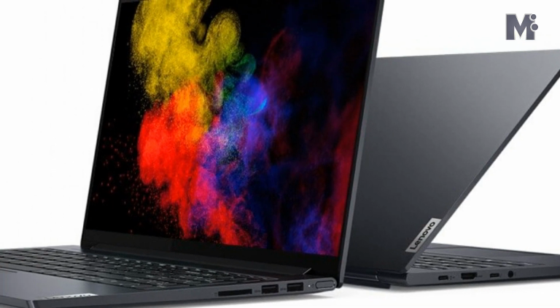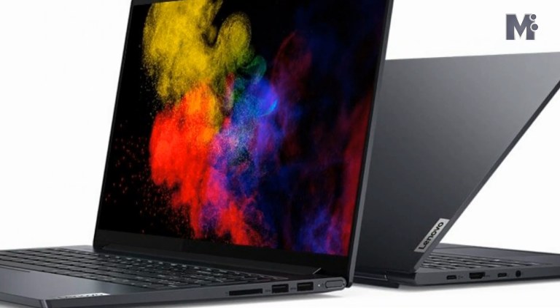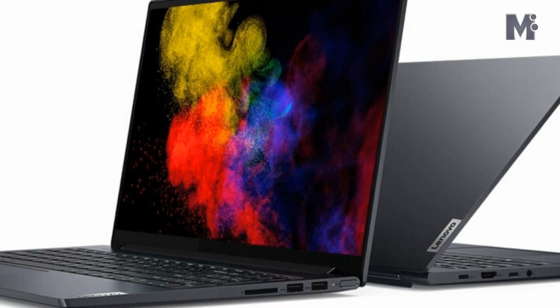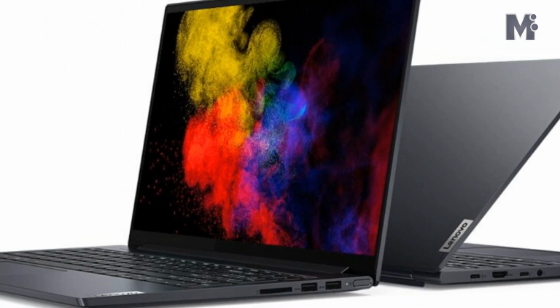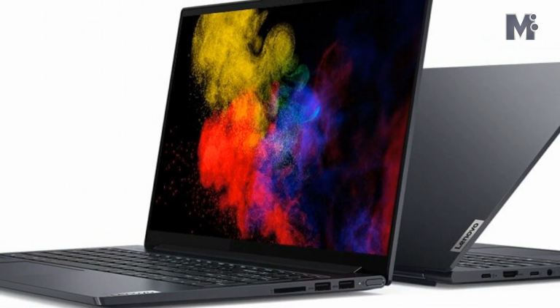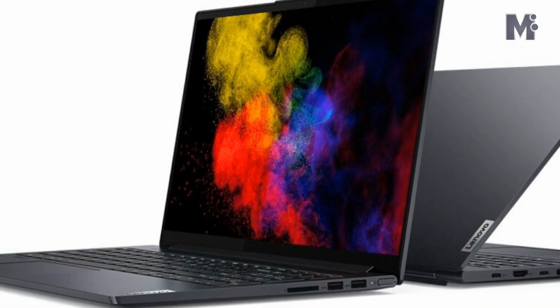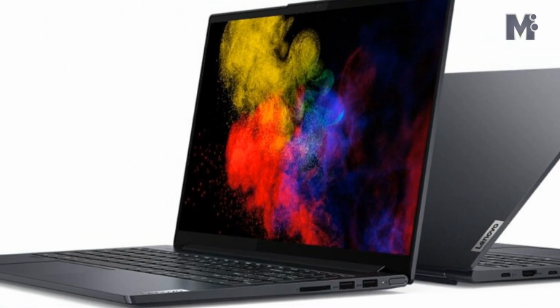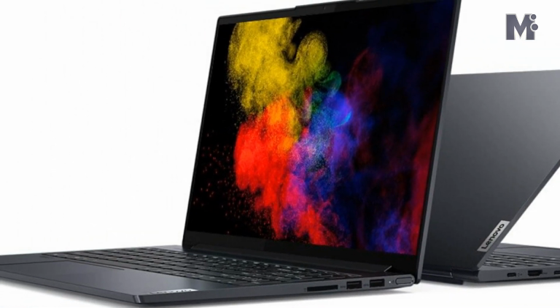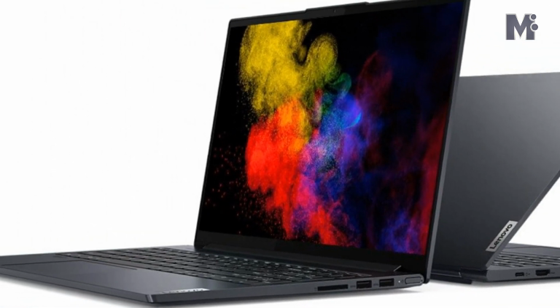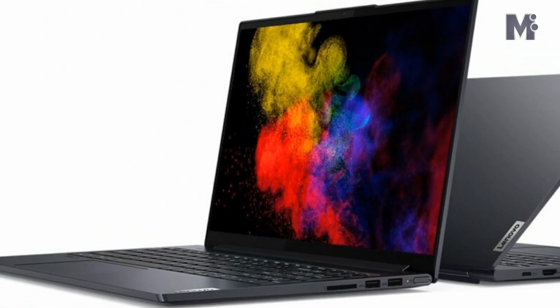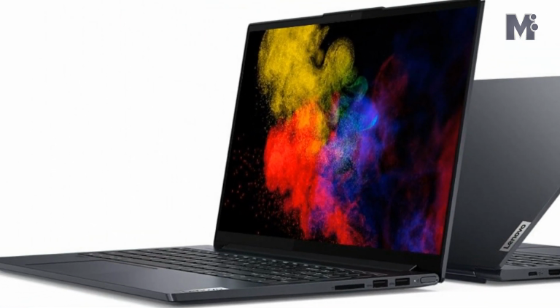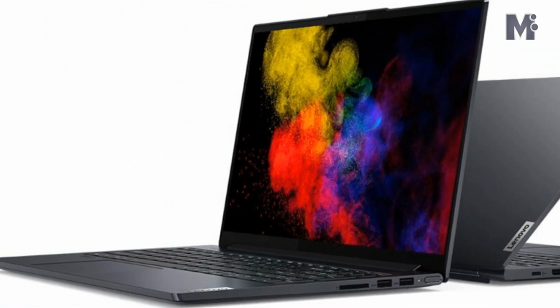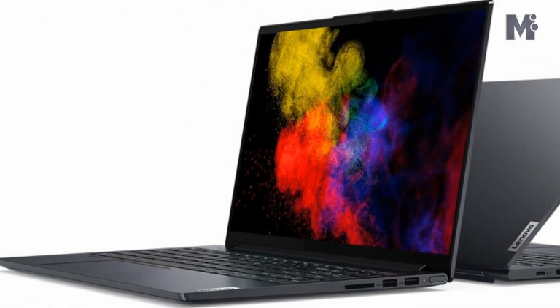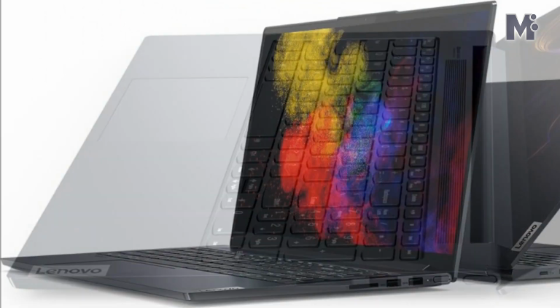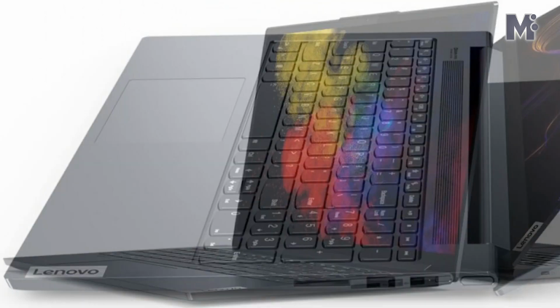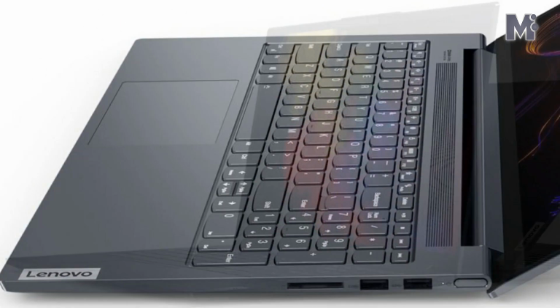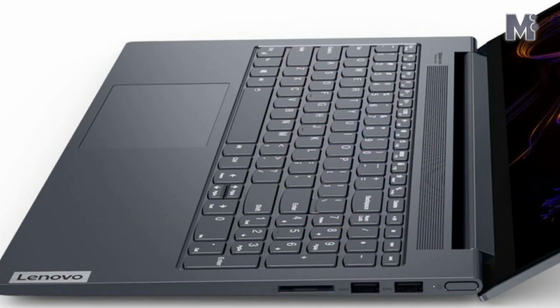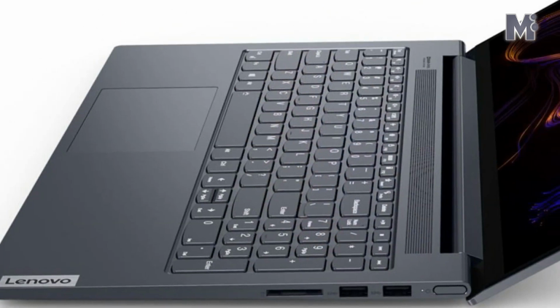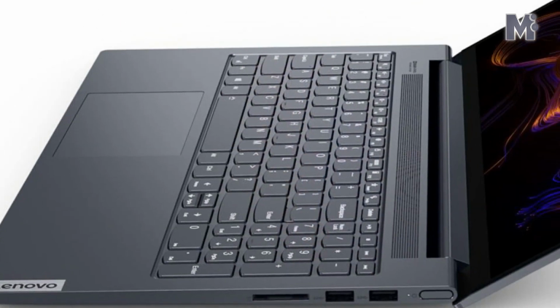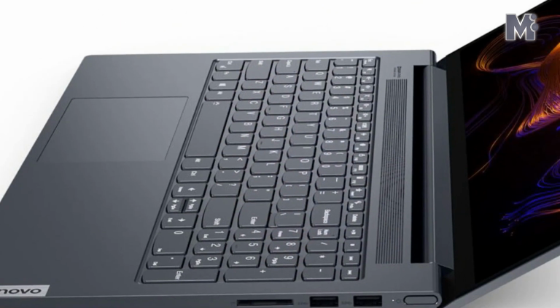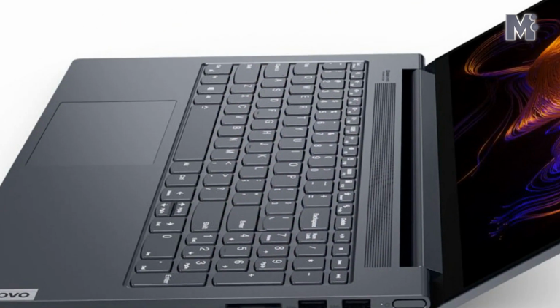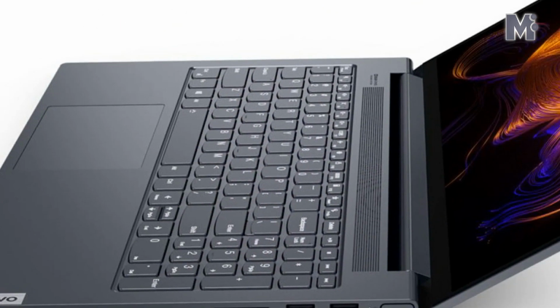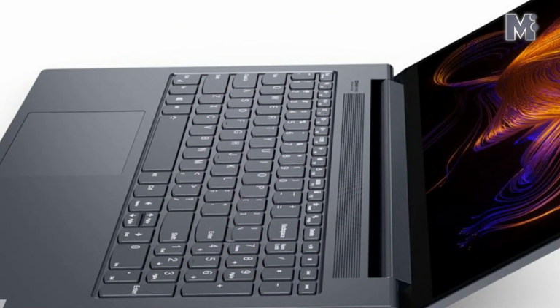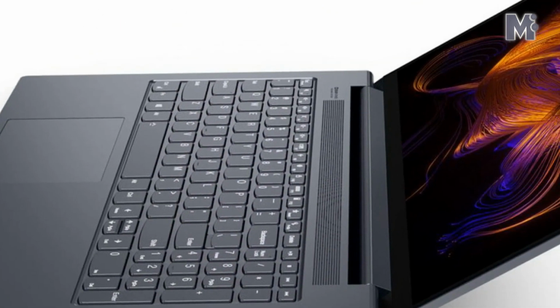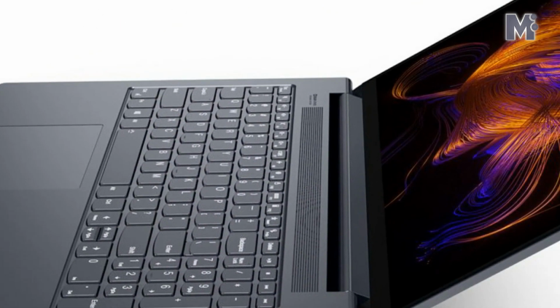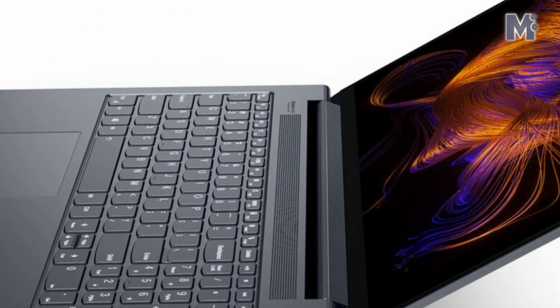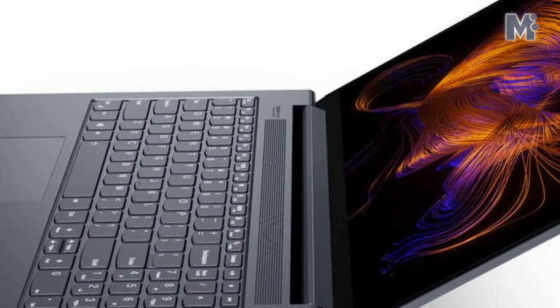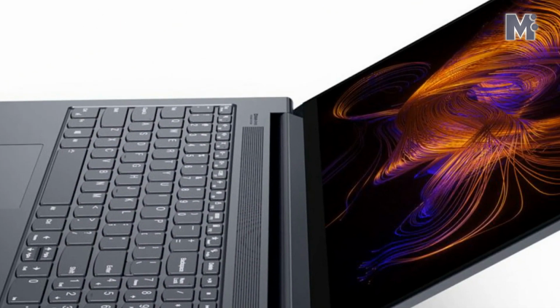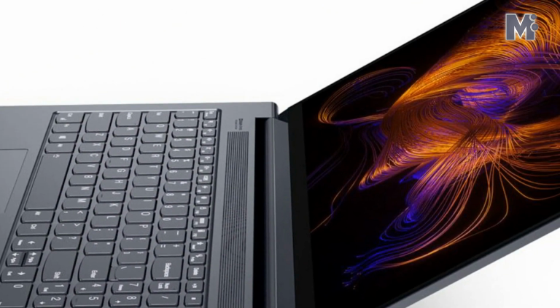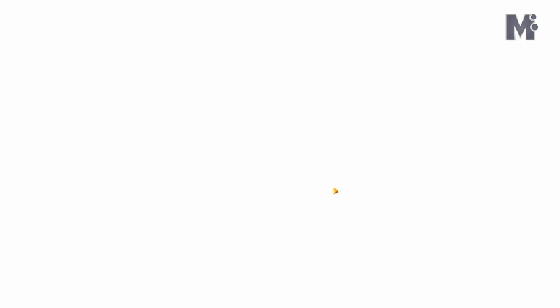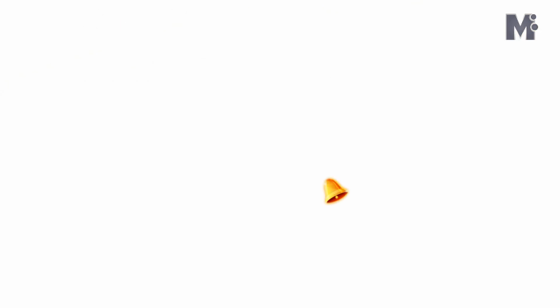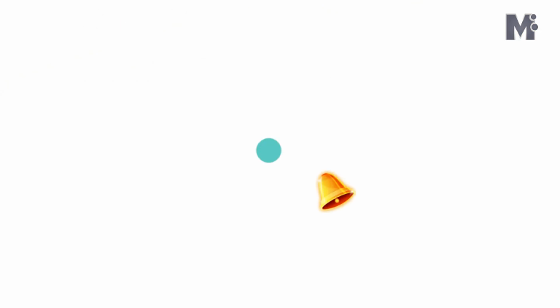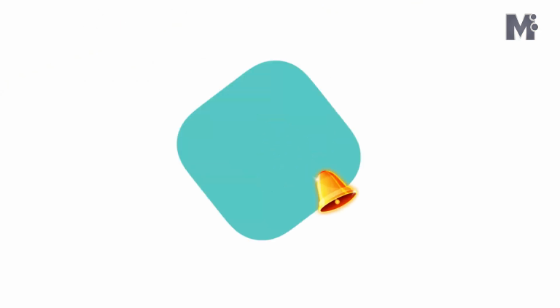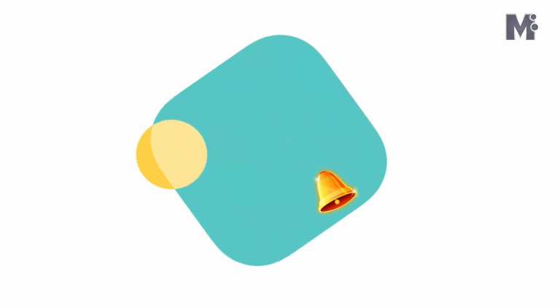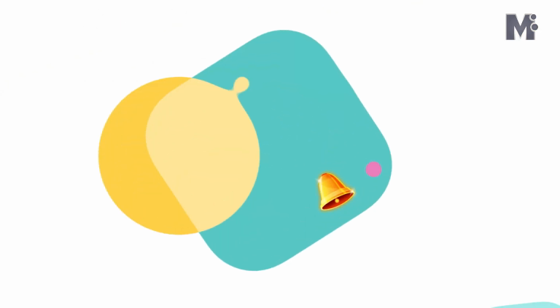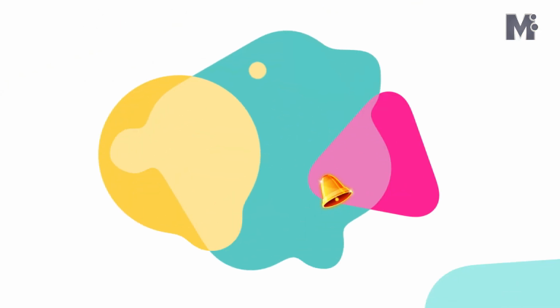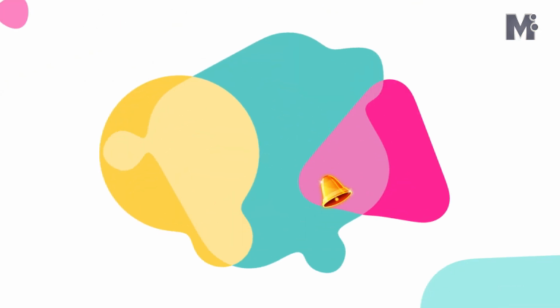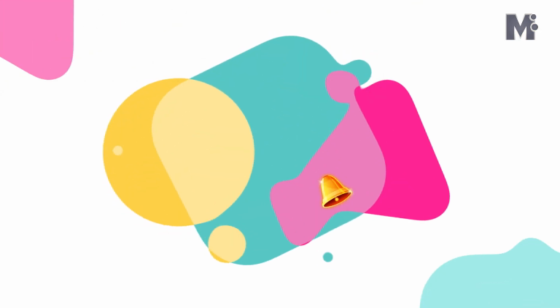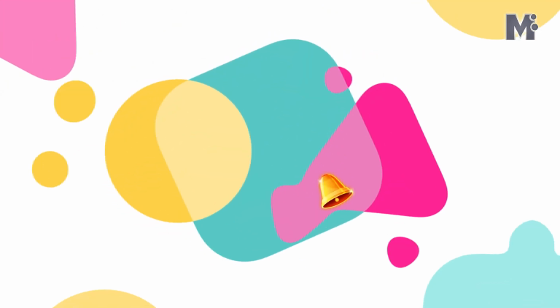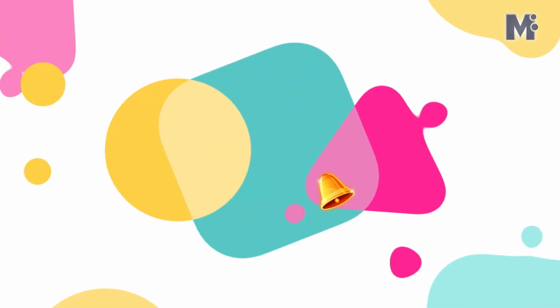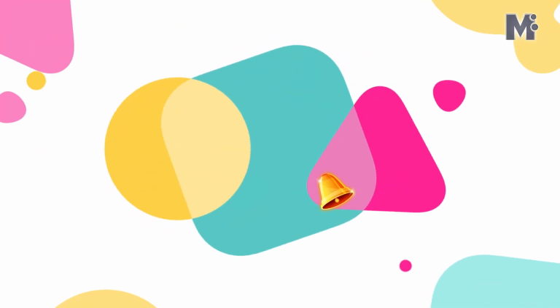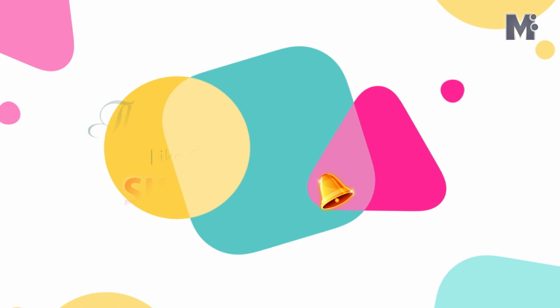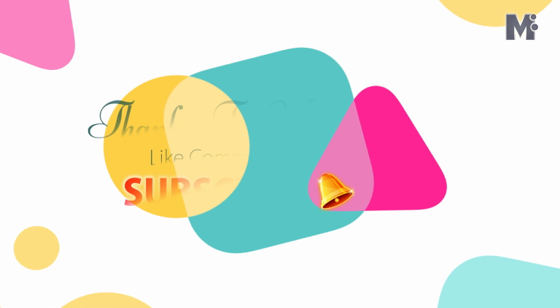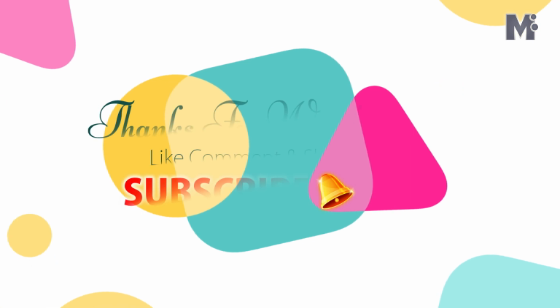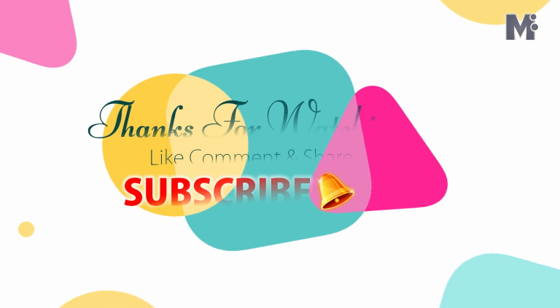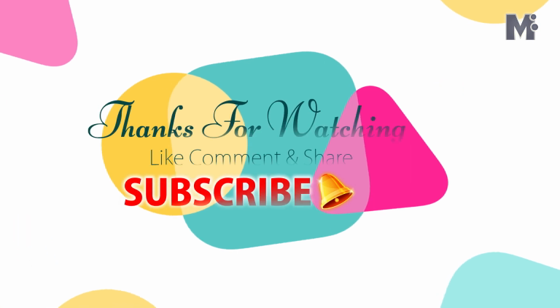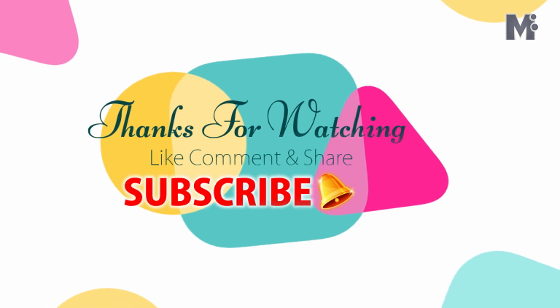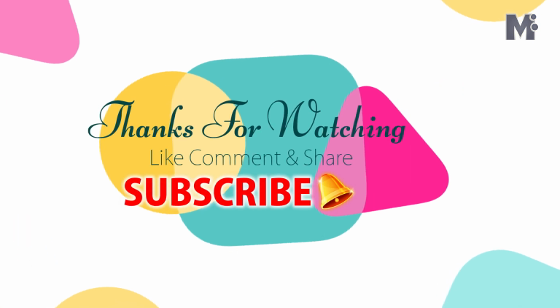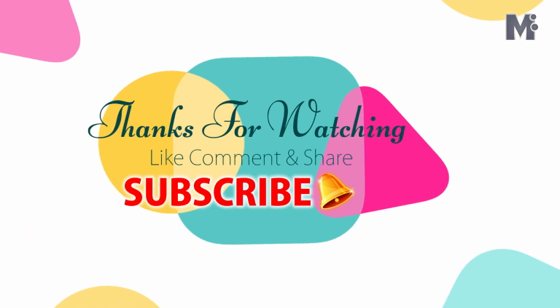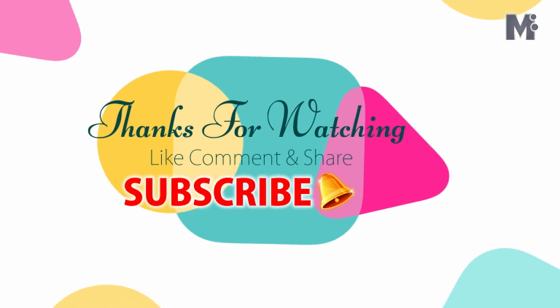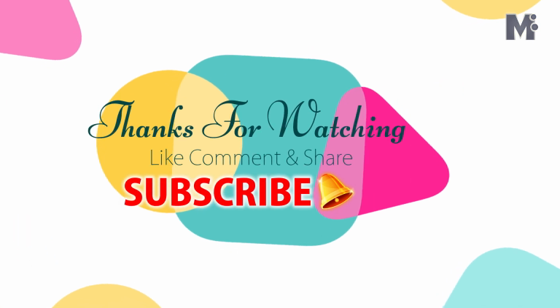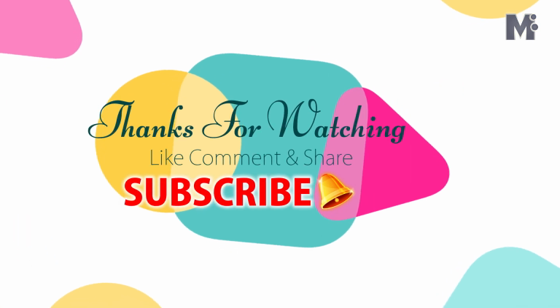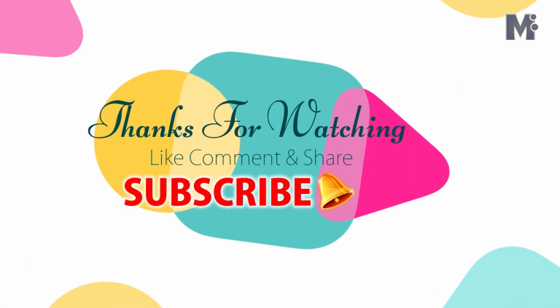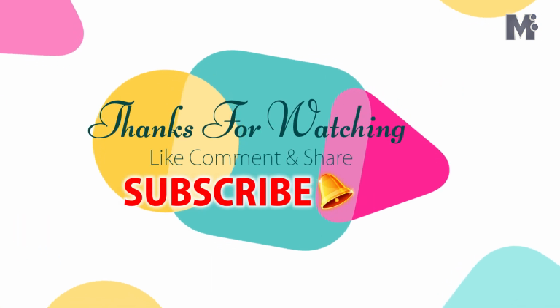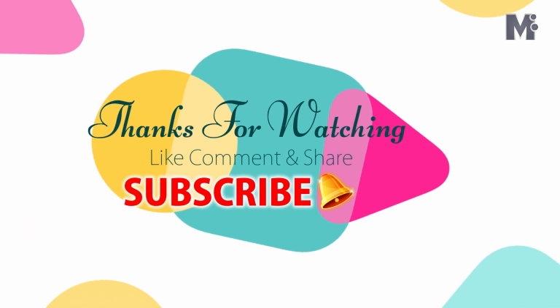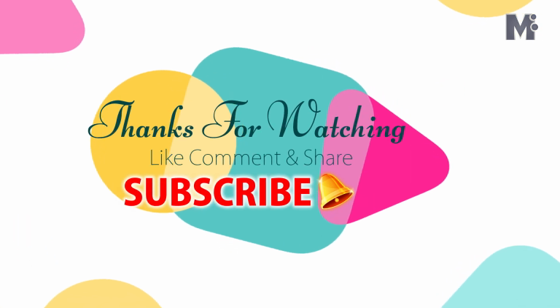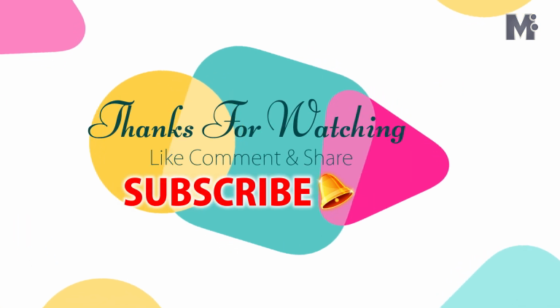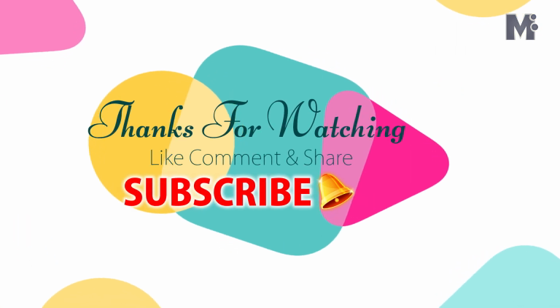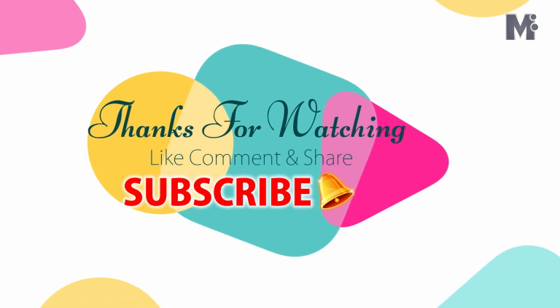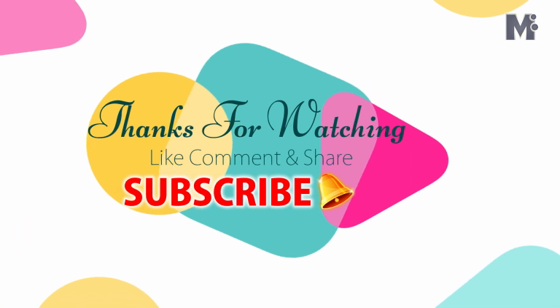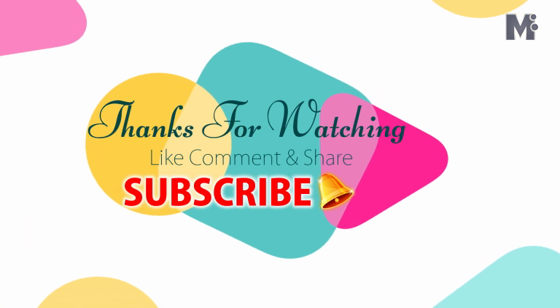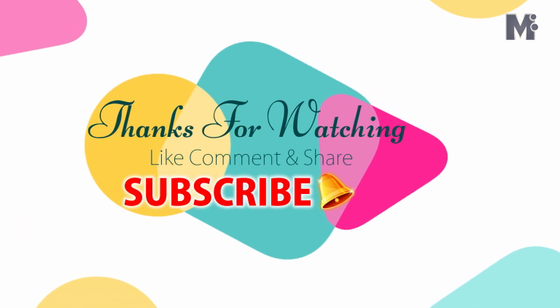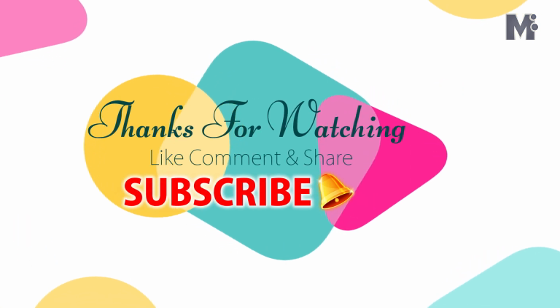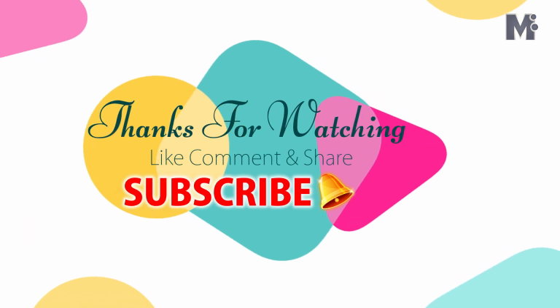I am grateful for your attention. Please subscribe to our channel and press the bell icon to get notifications. This is Zaya David, signing off.